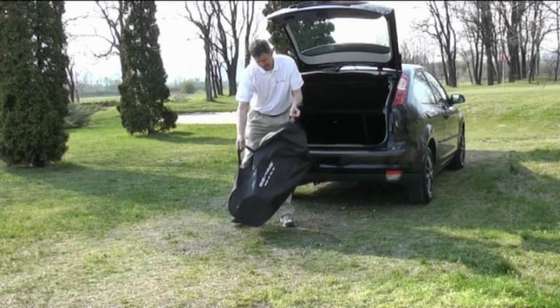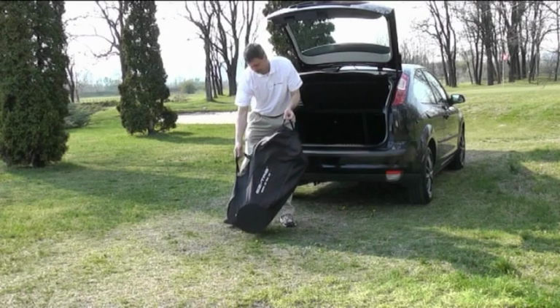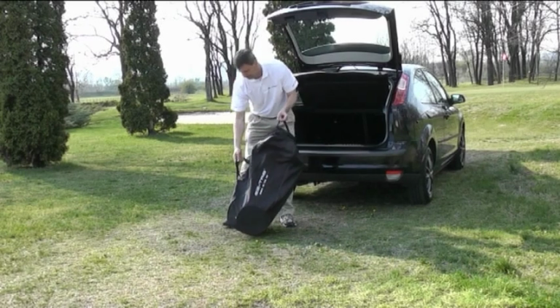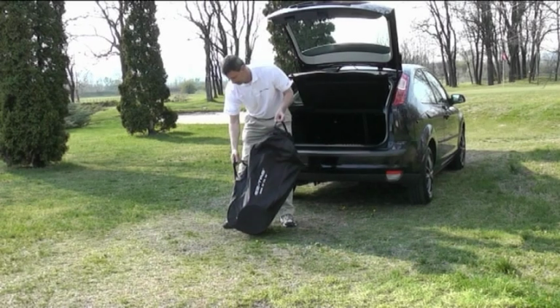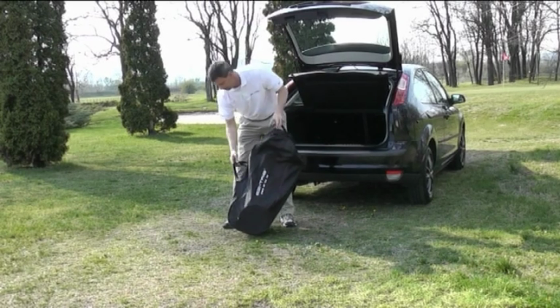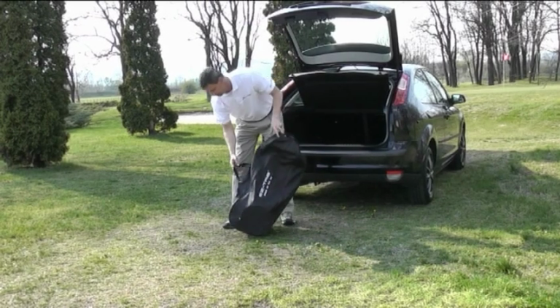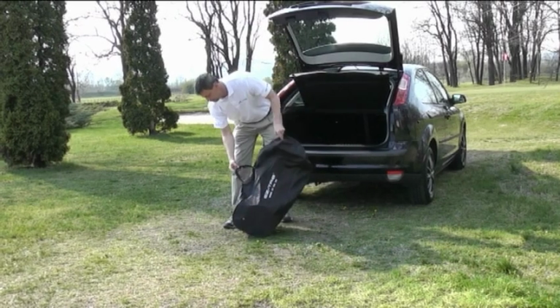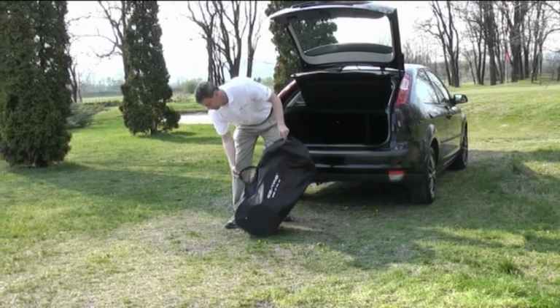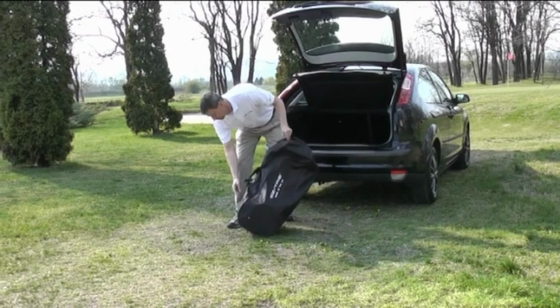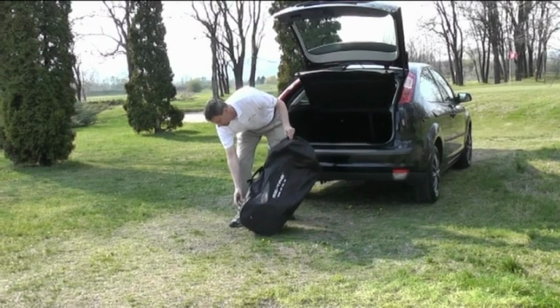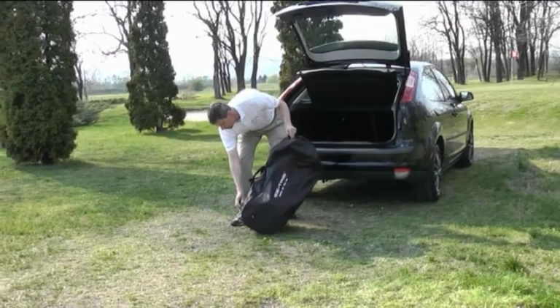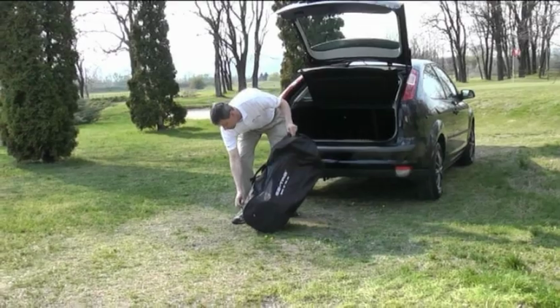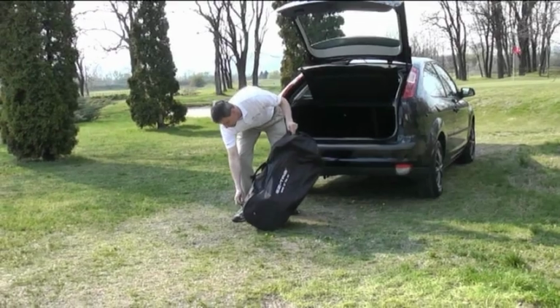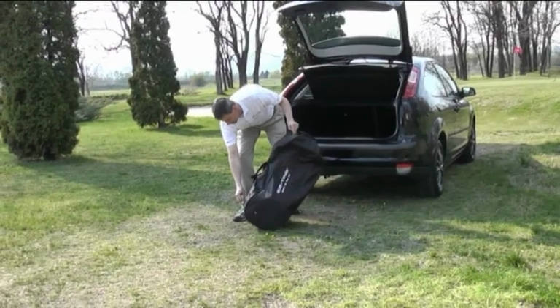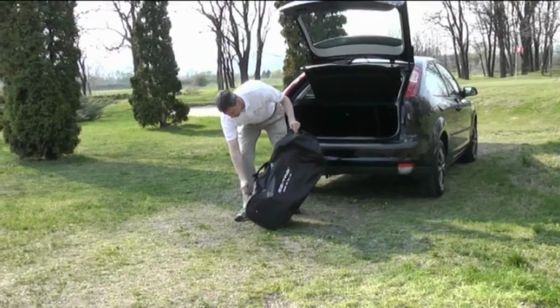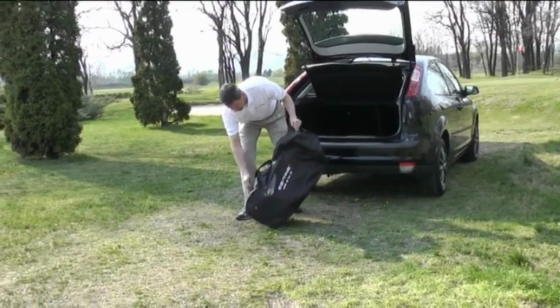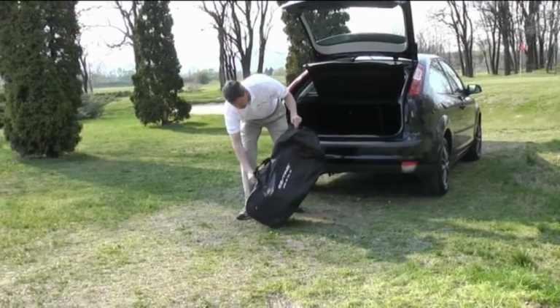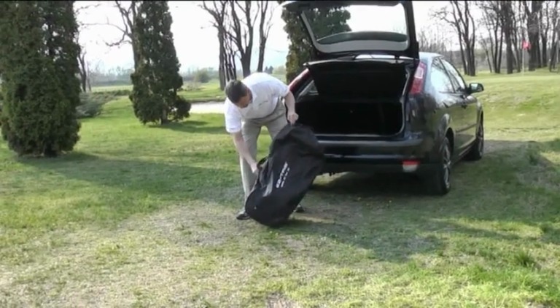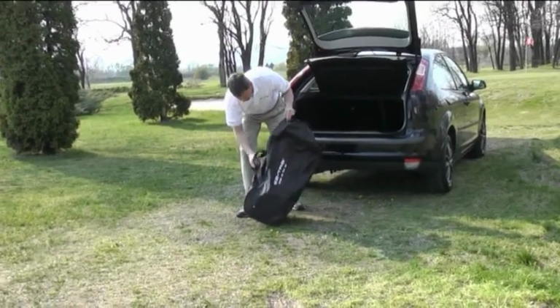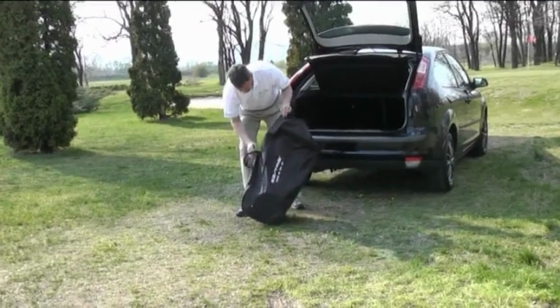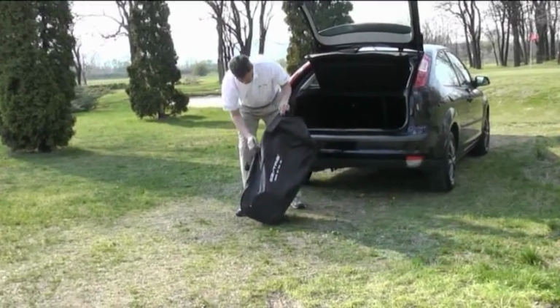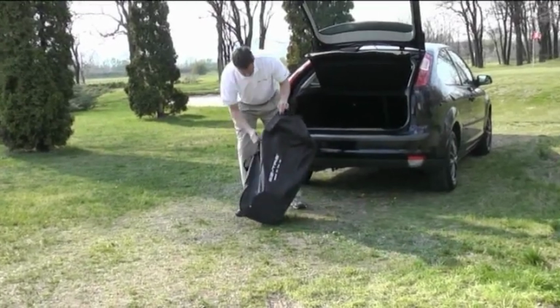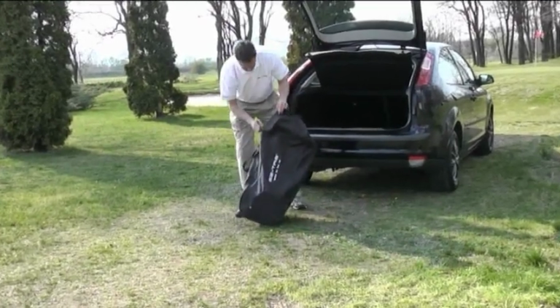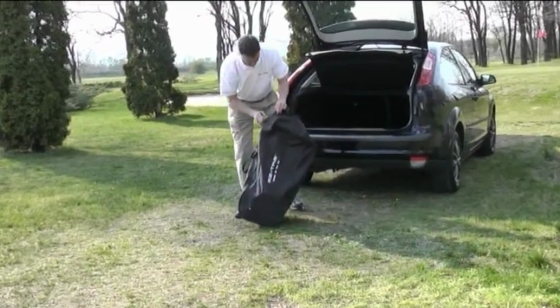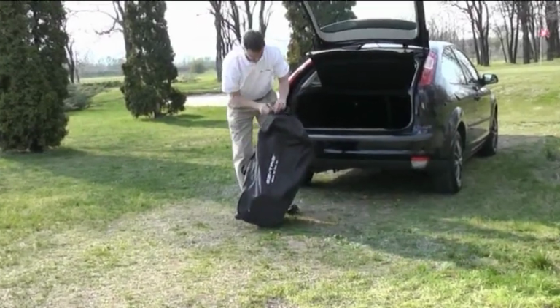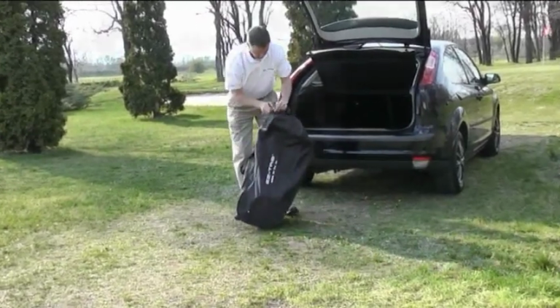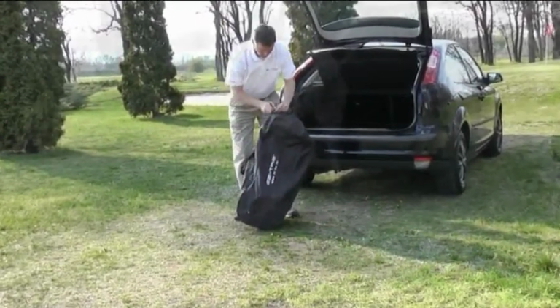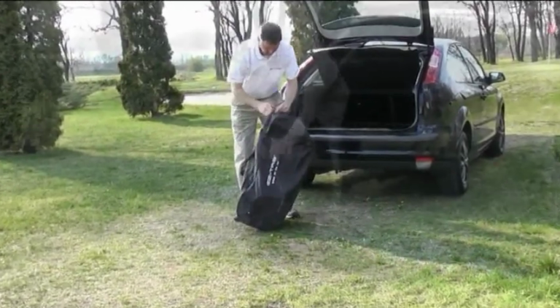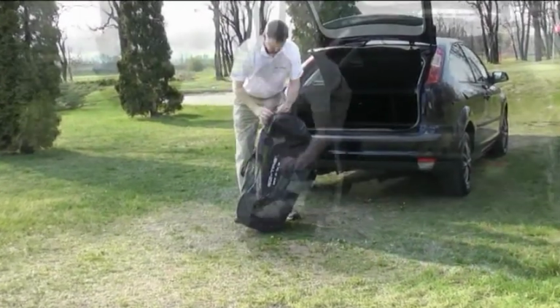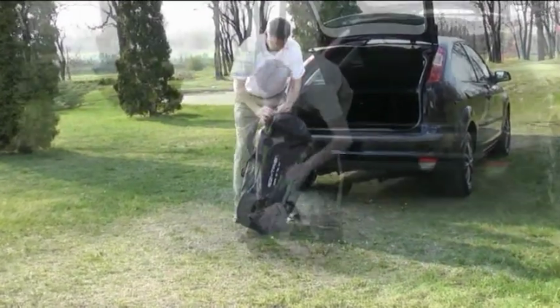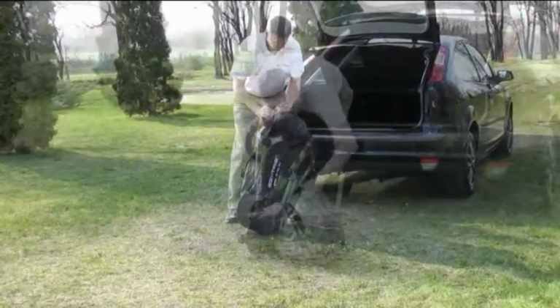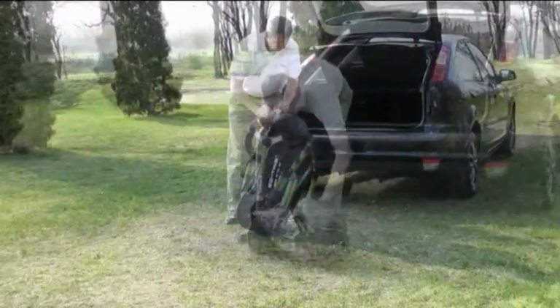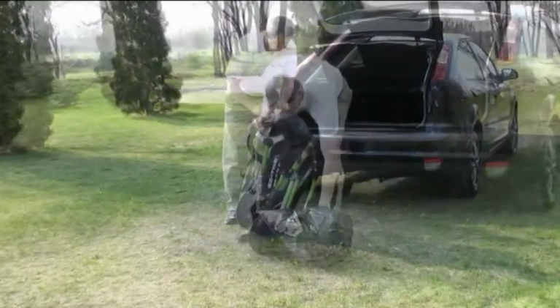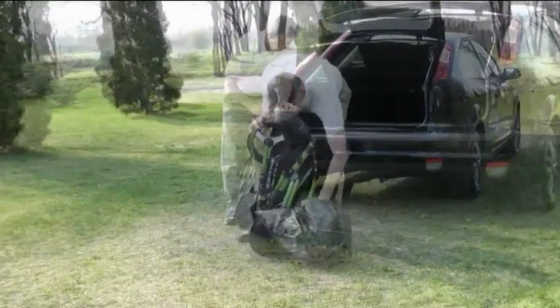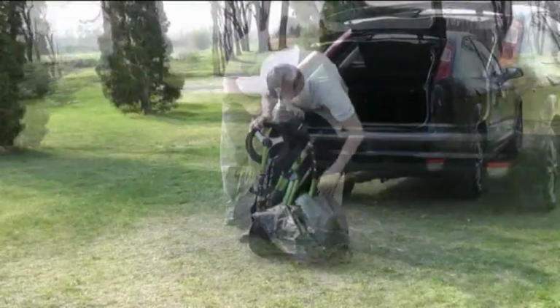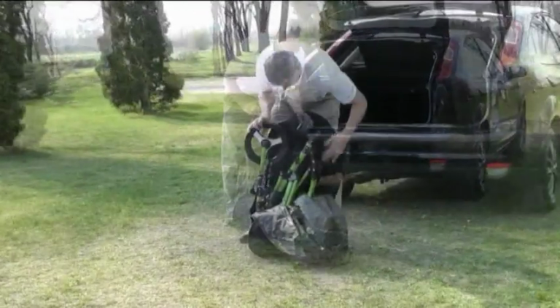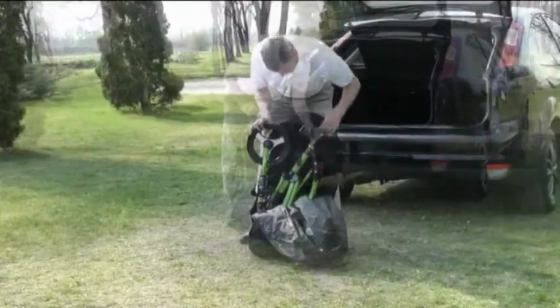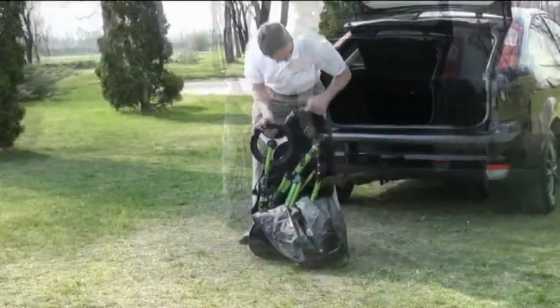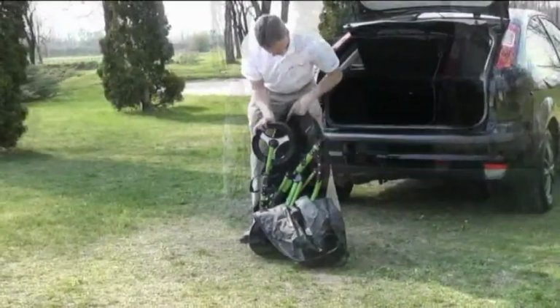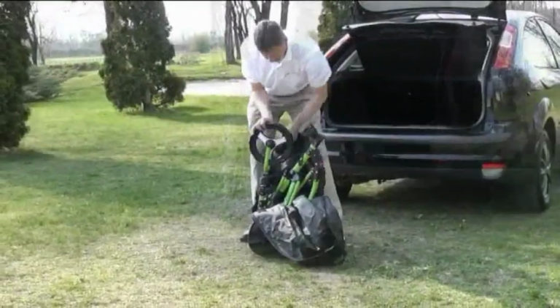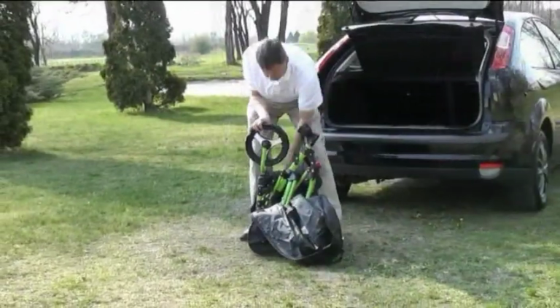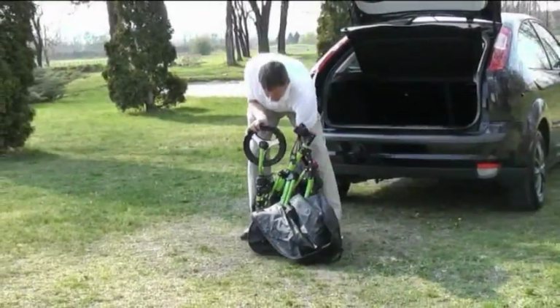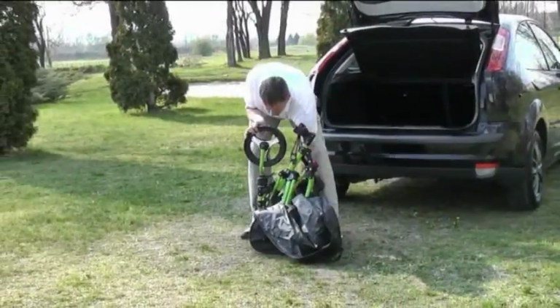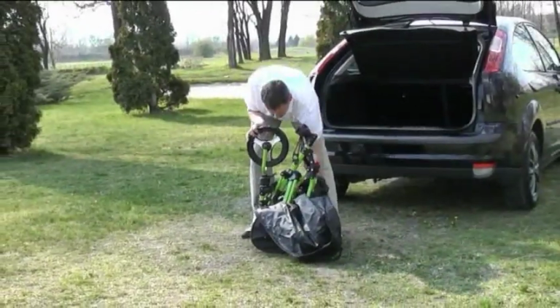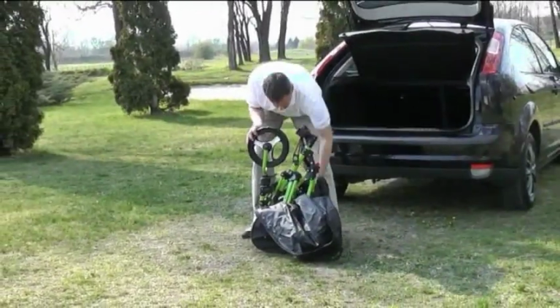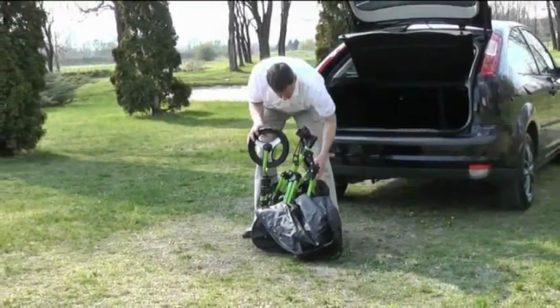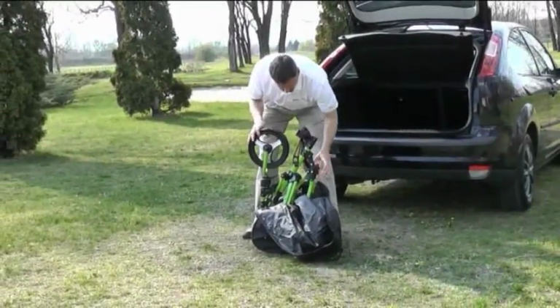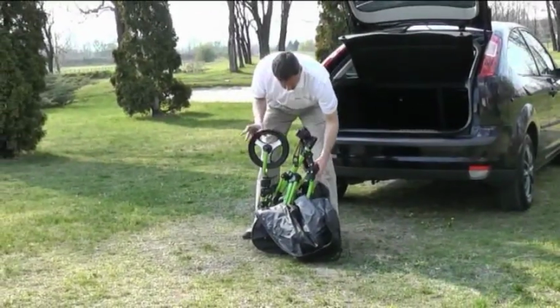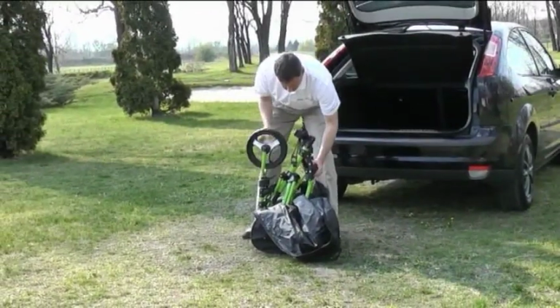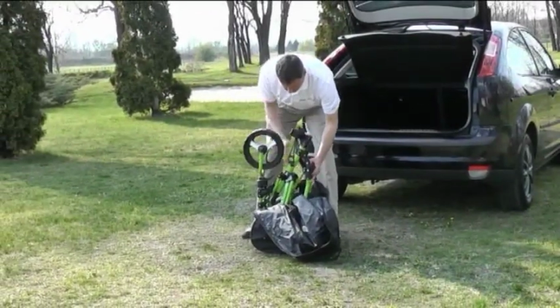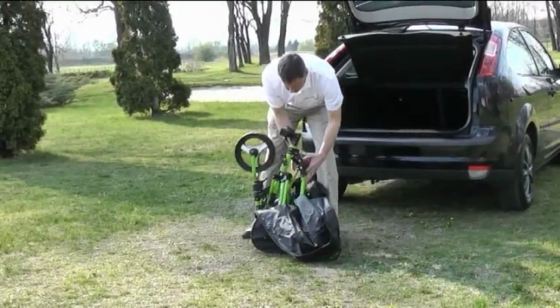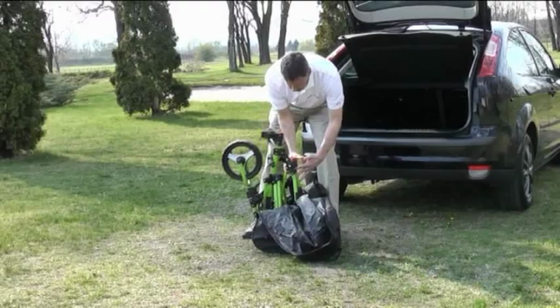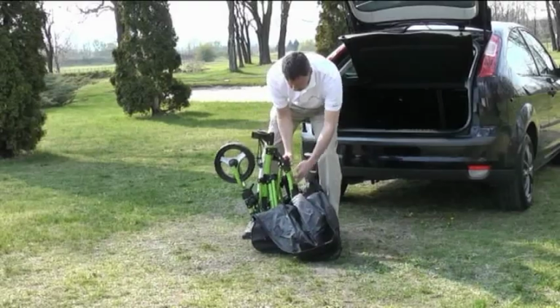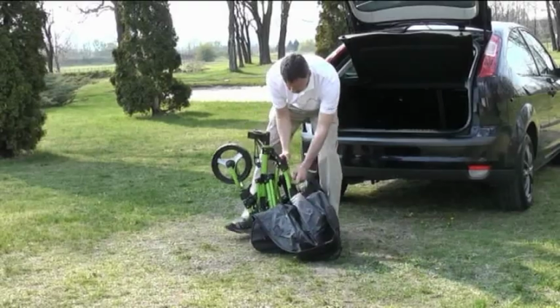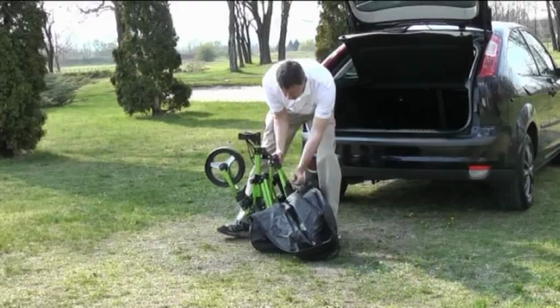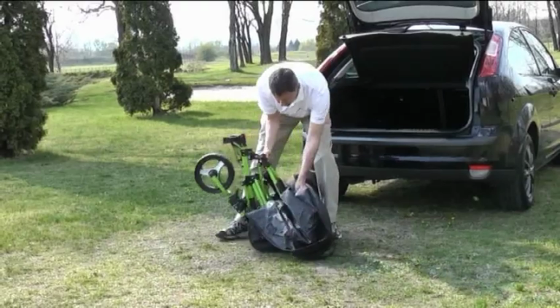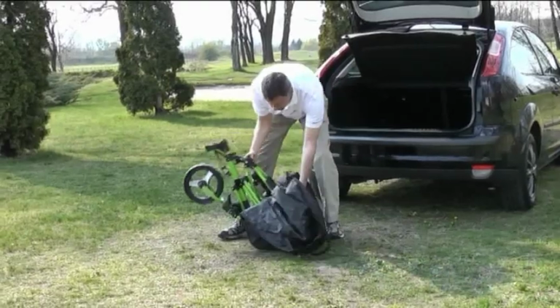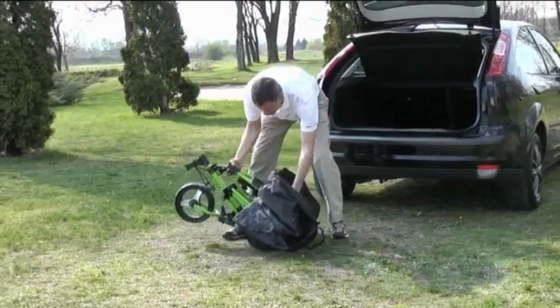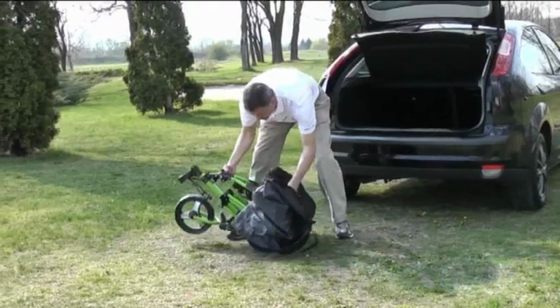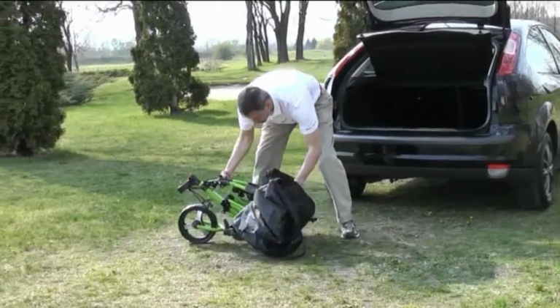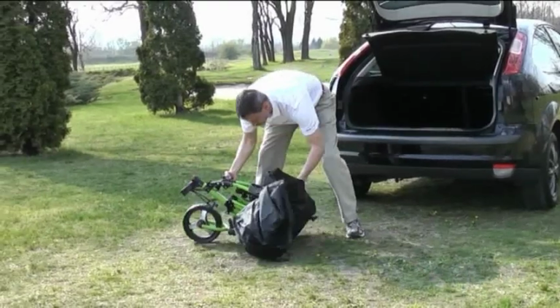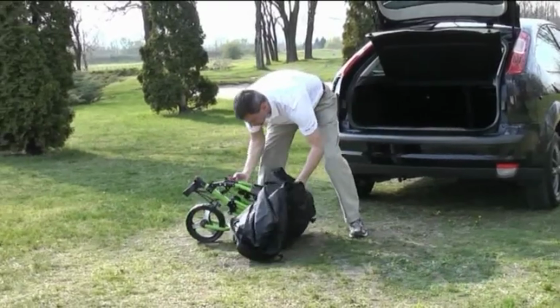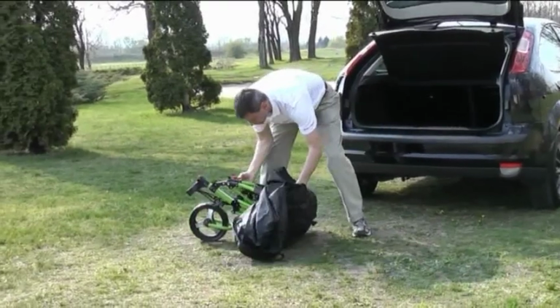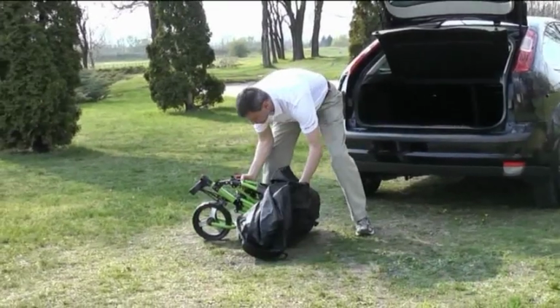The EZ-TRO Deluxe model comes with a standard cart bag to protect your car boot from grass and mud from your golf trolley.